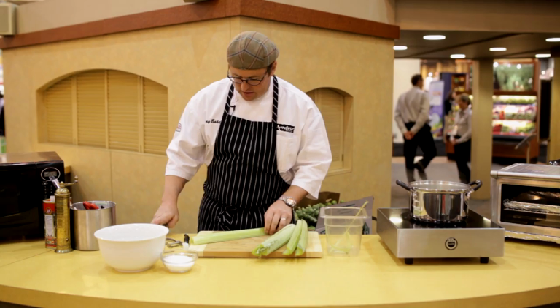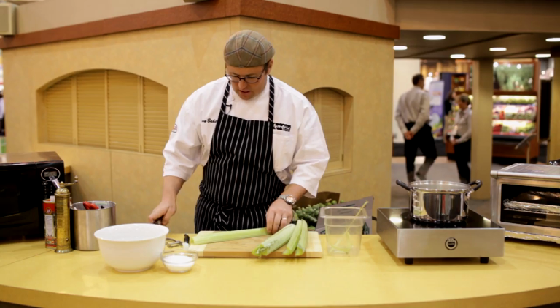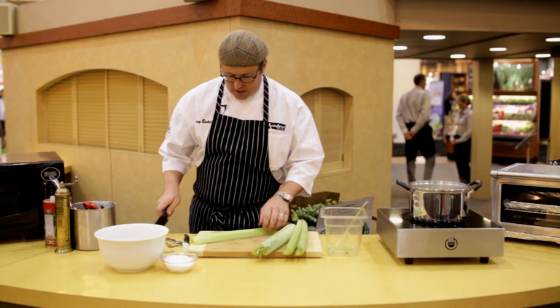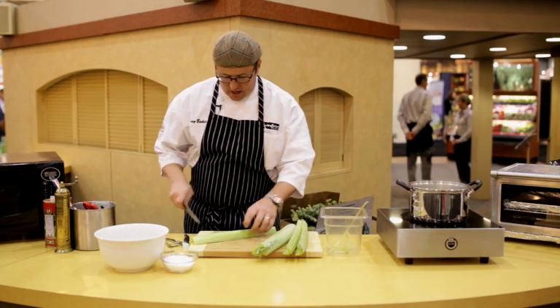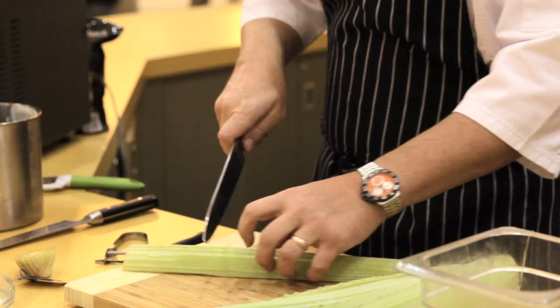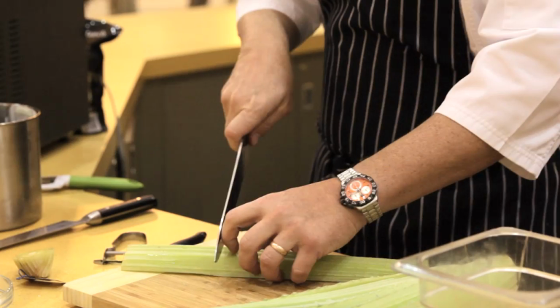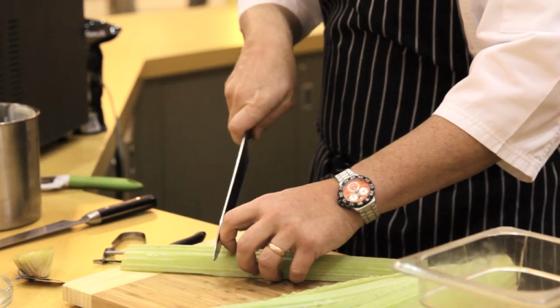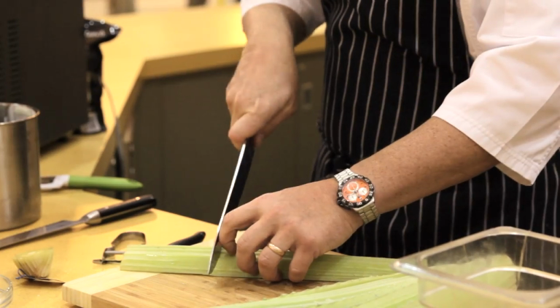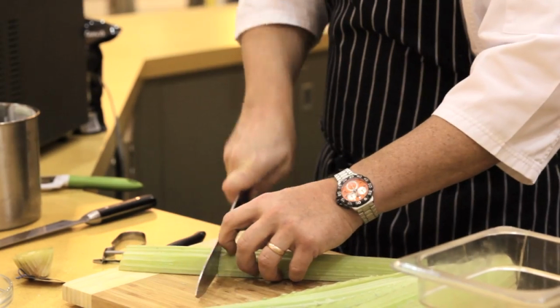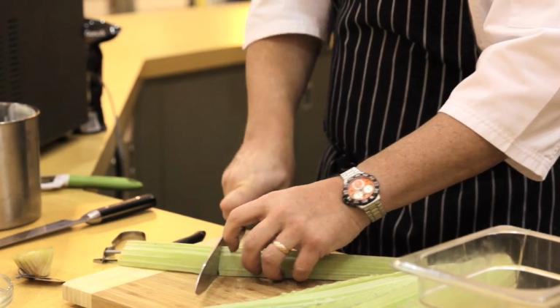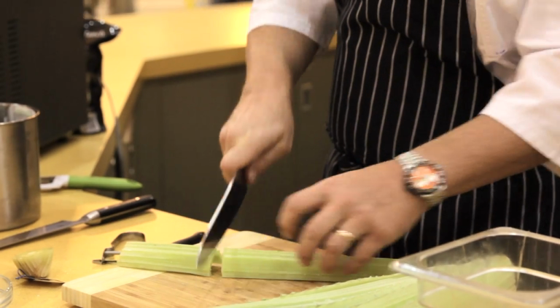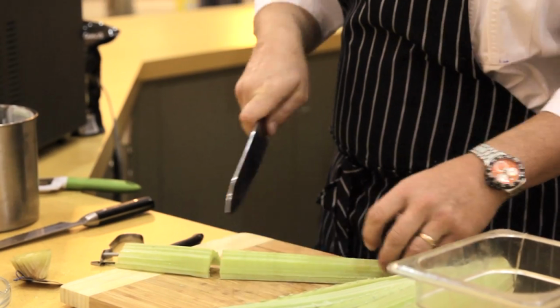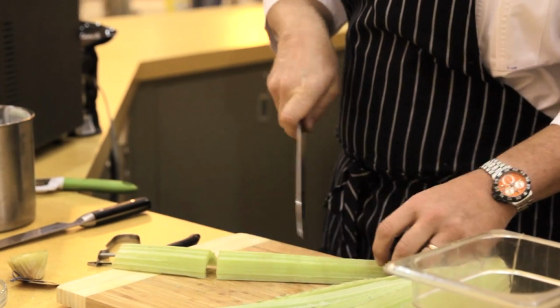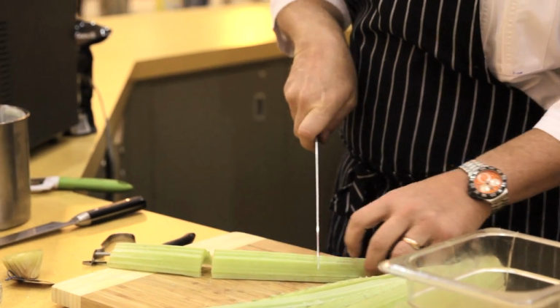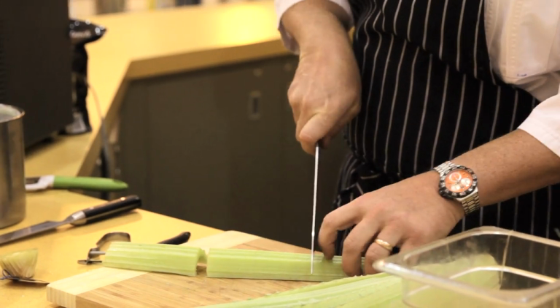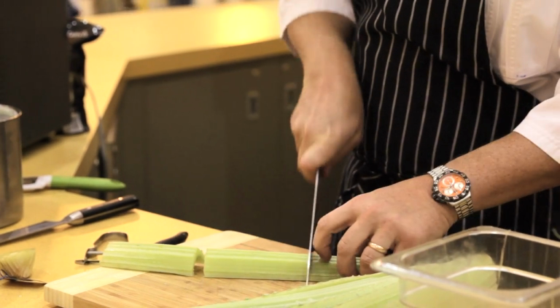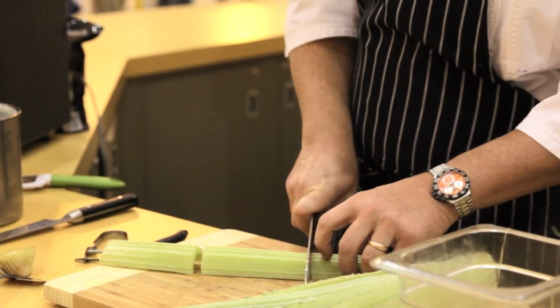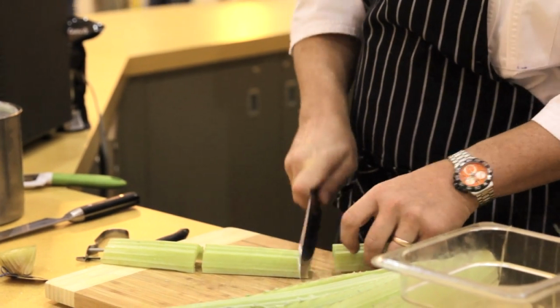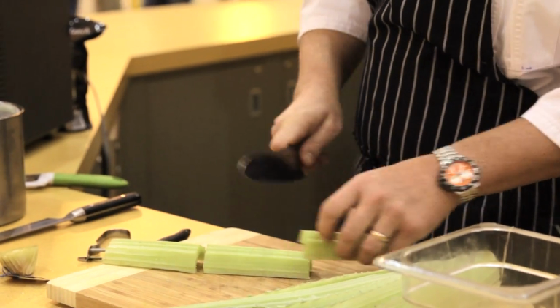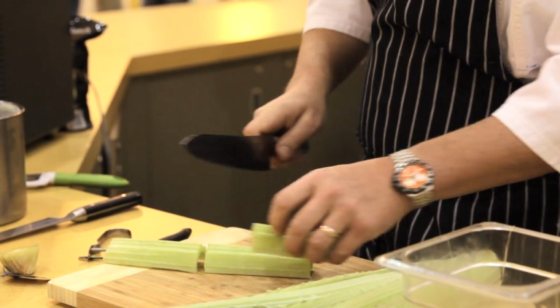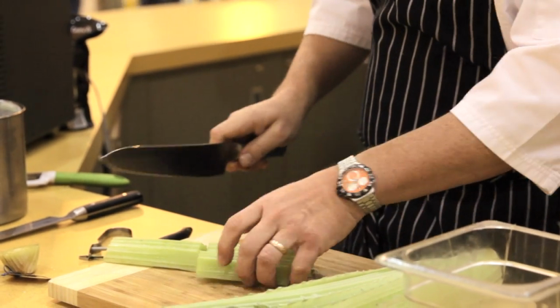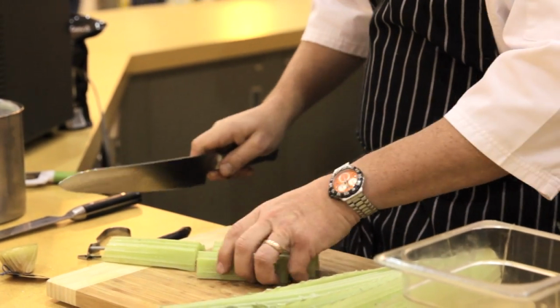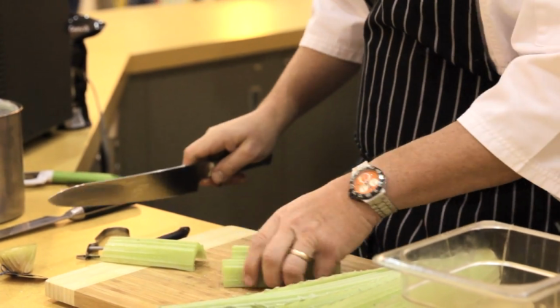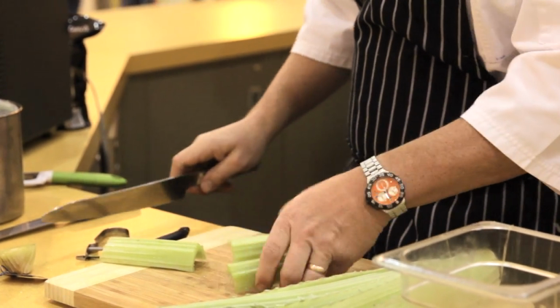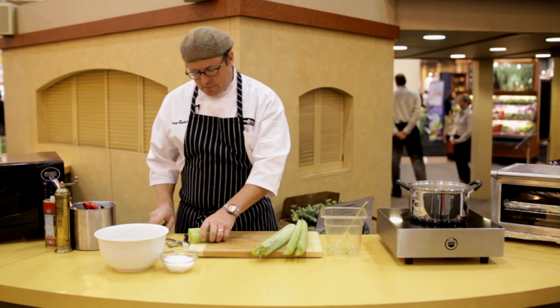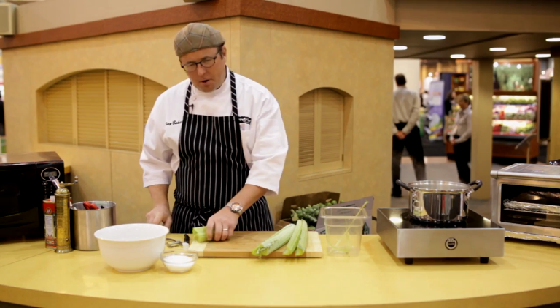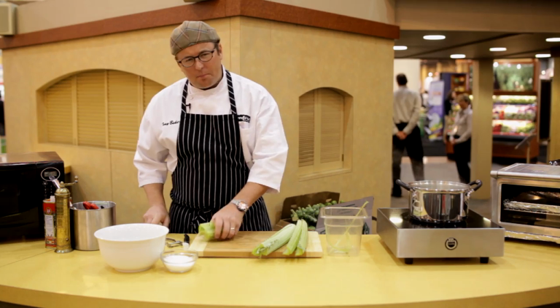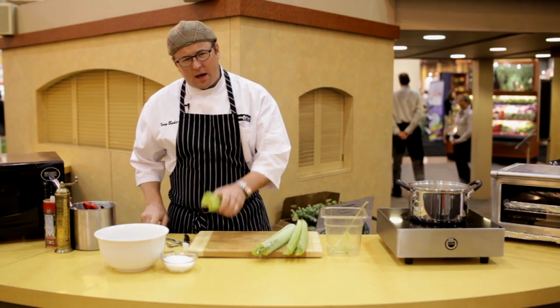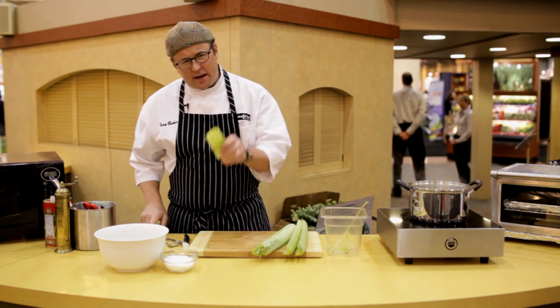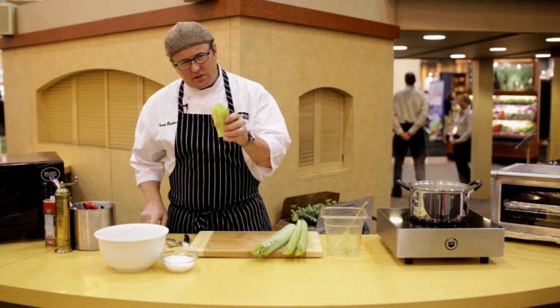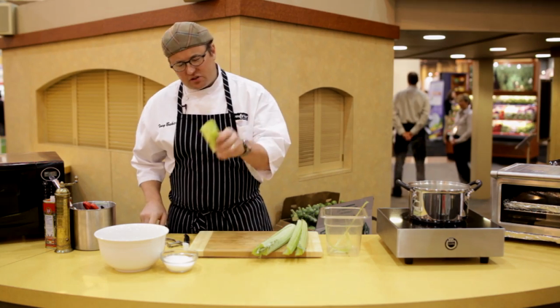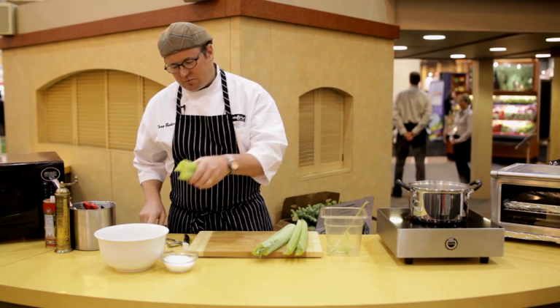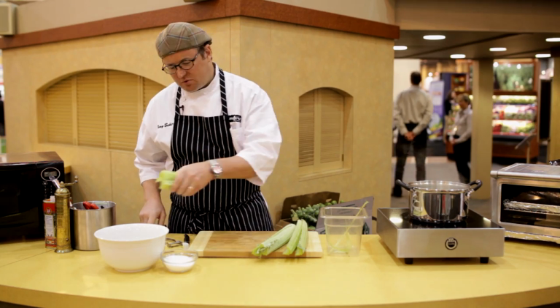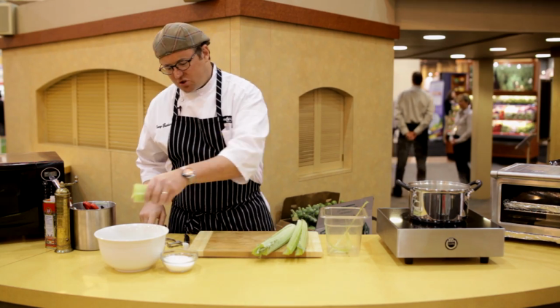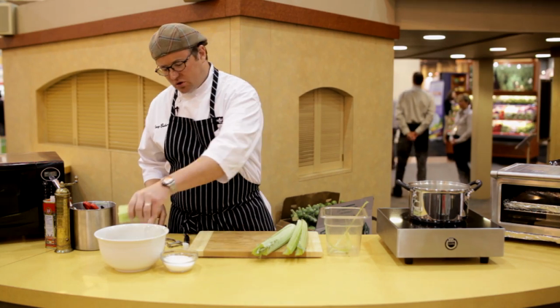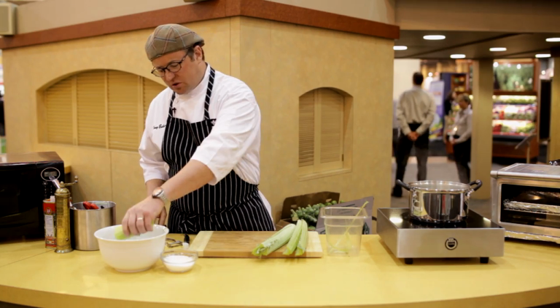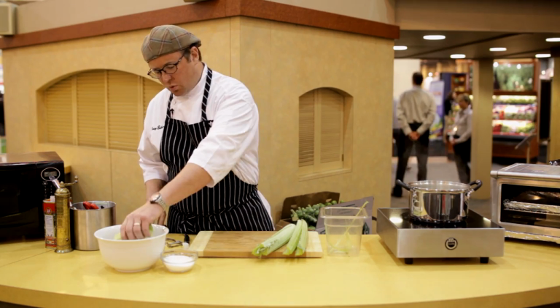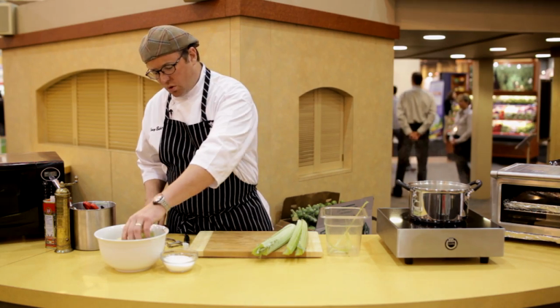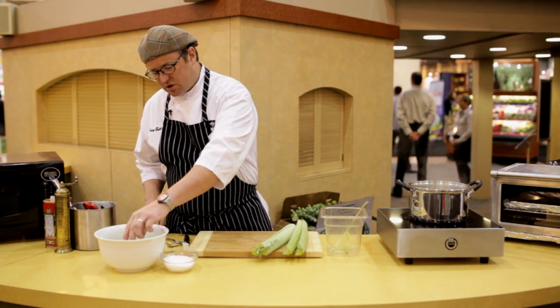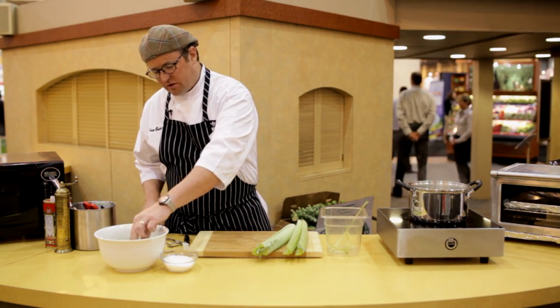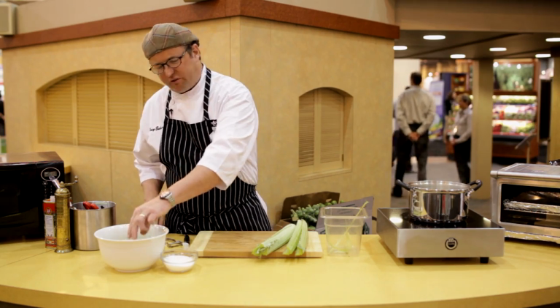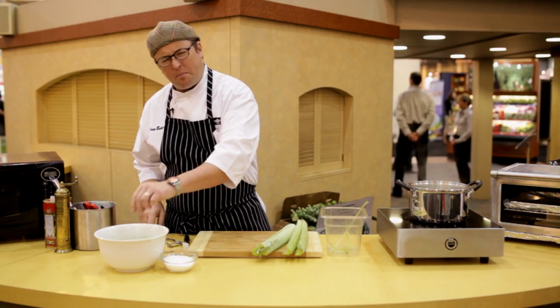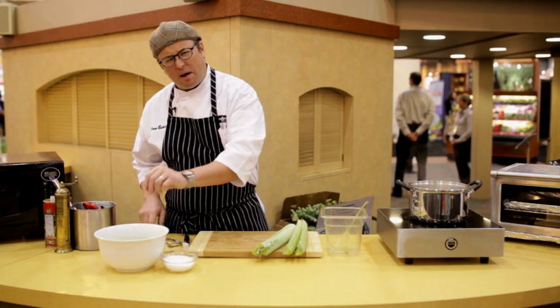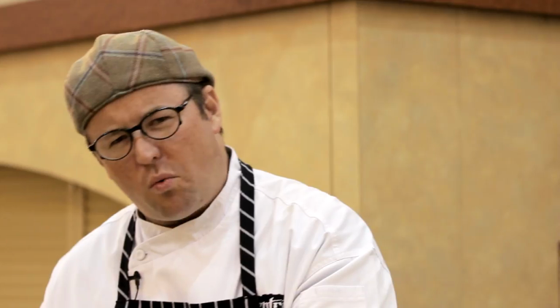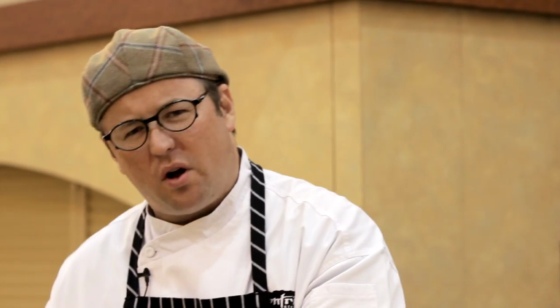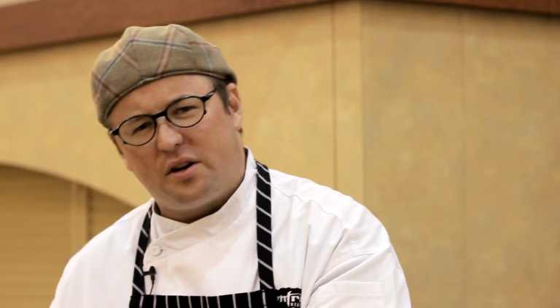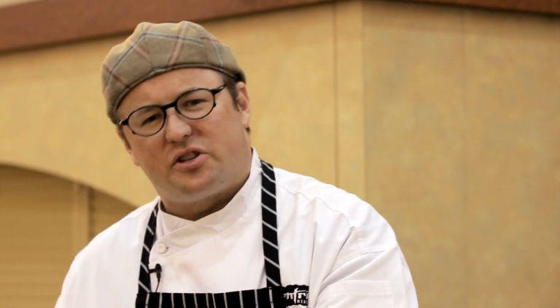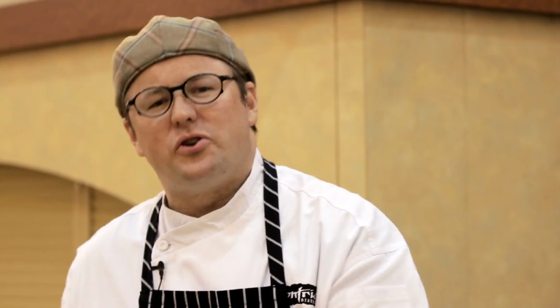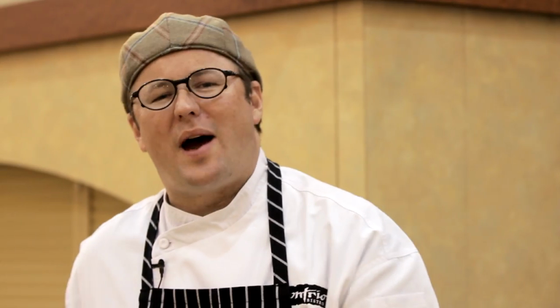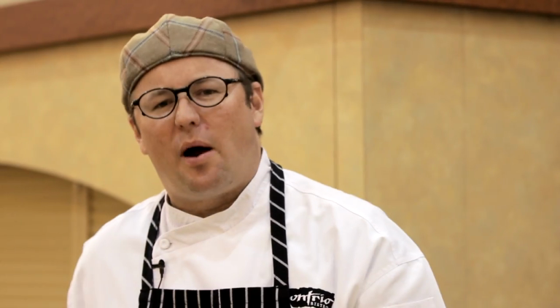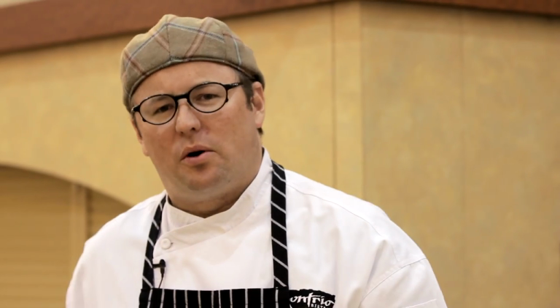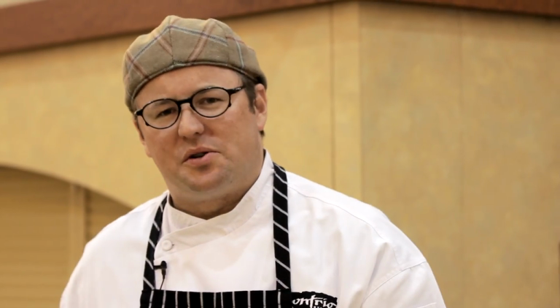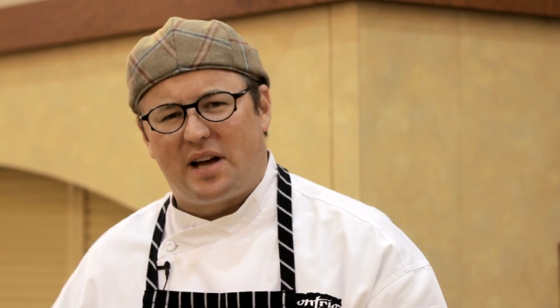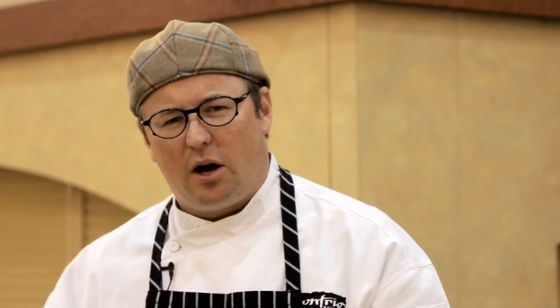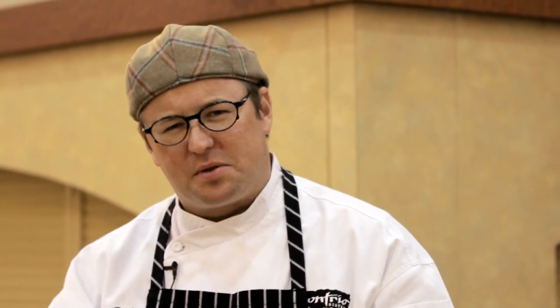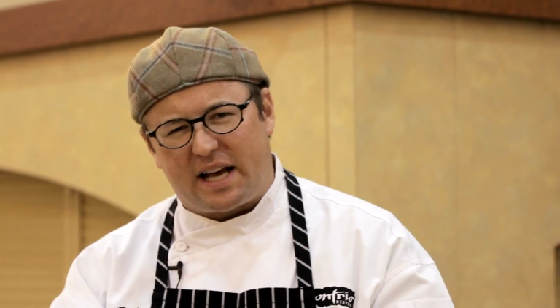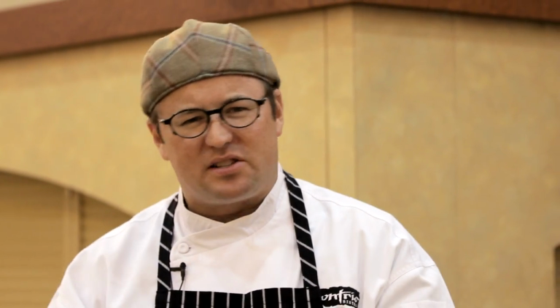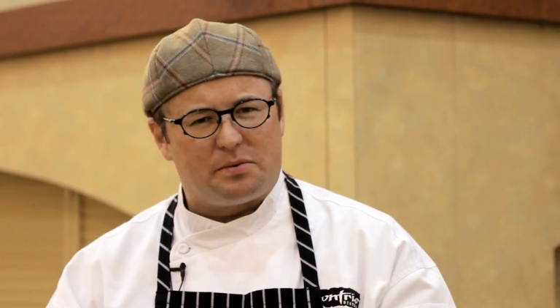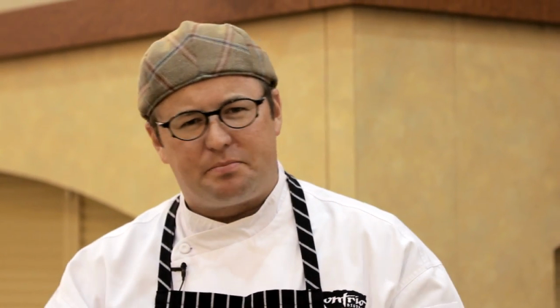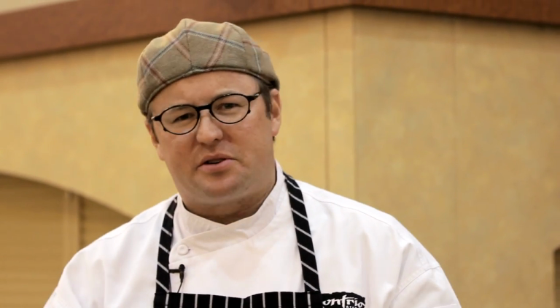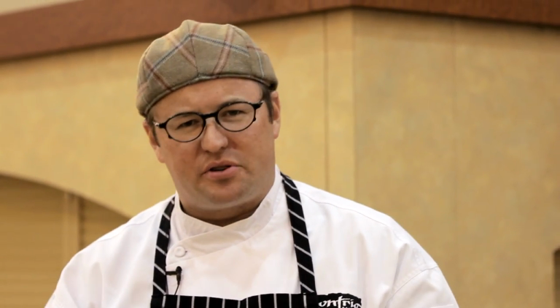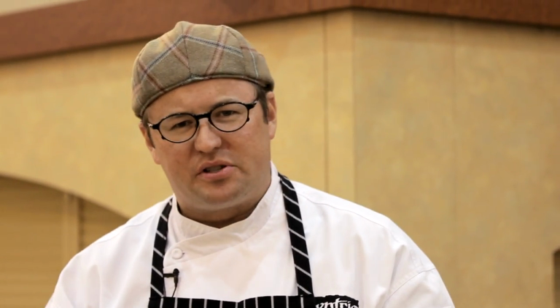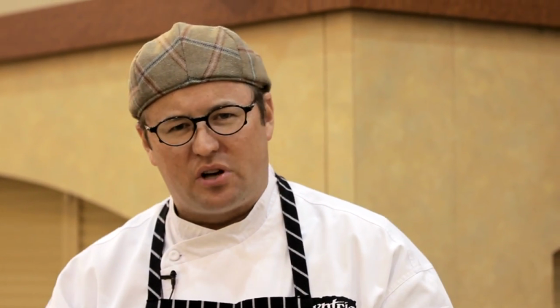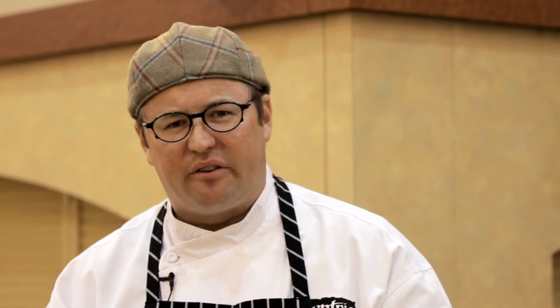You're gonna cut it into about three sections. Pop that into some salted water for about one to two hours — it helps get some of the bitterness off.